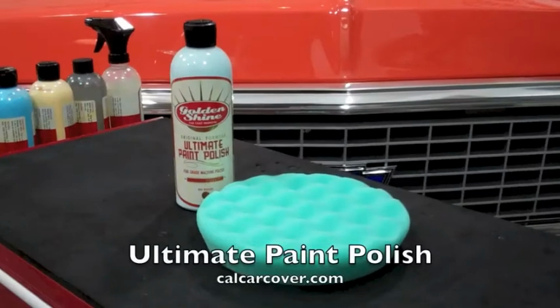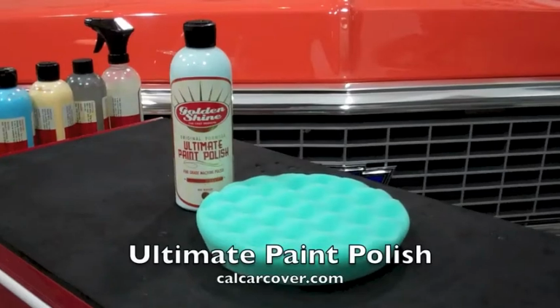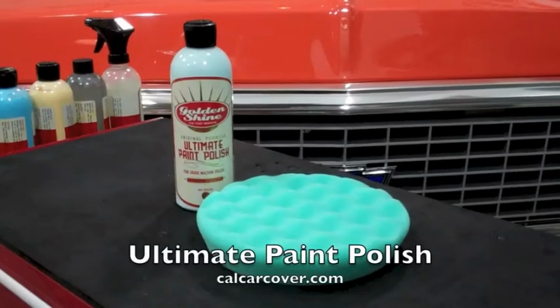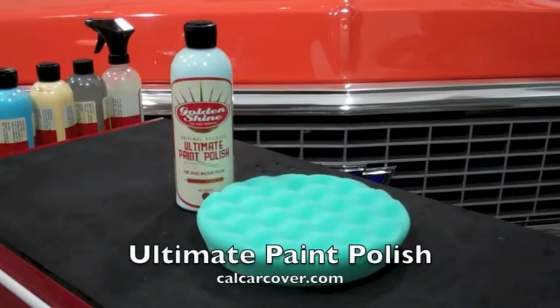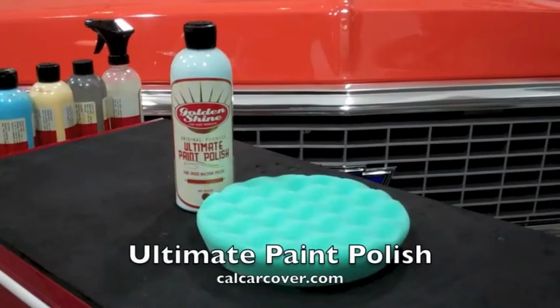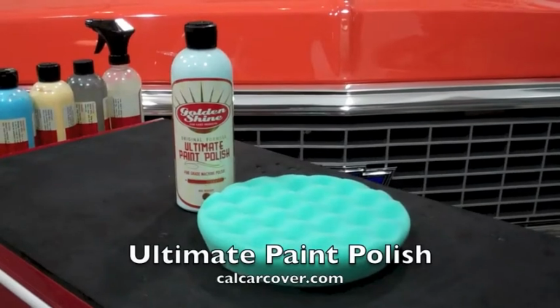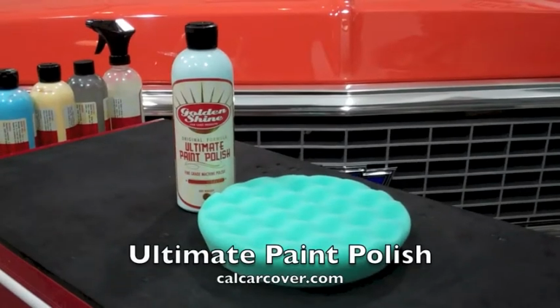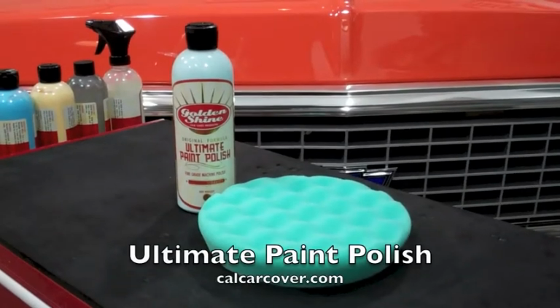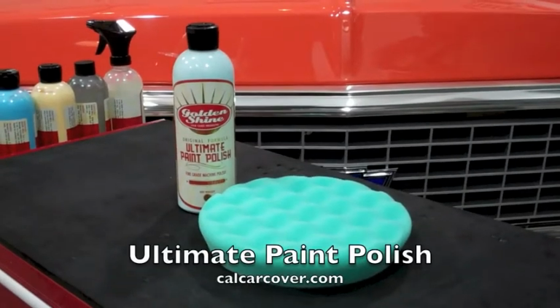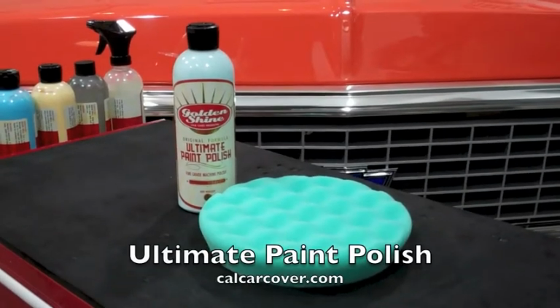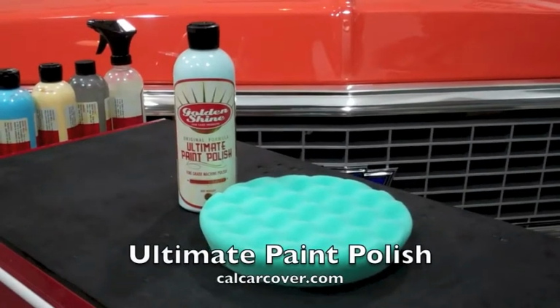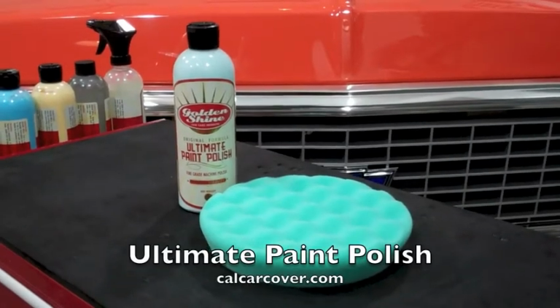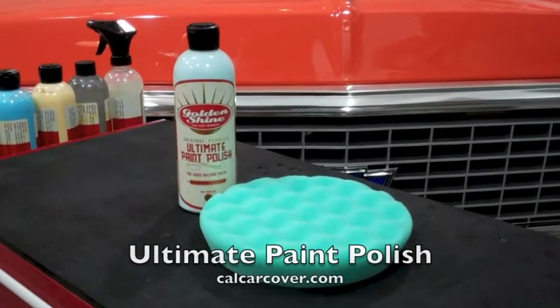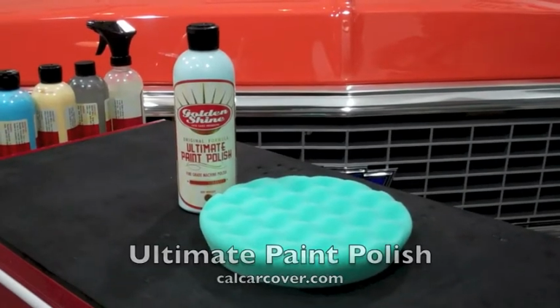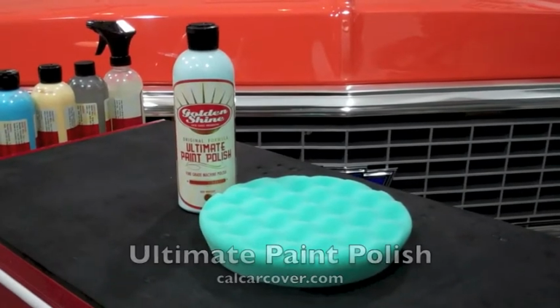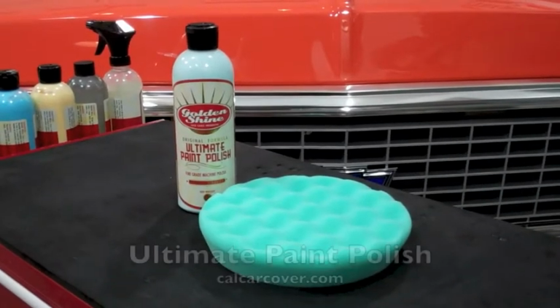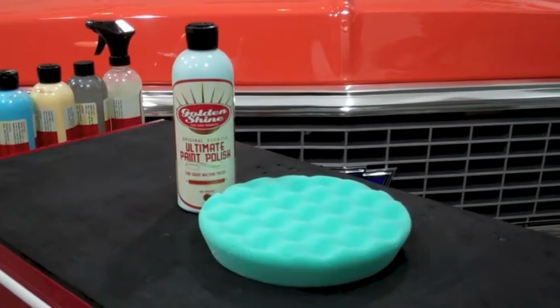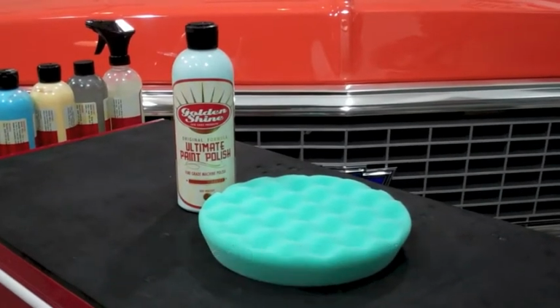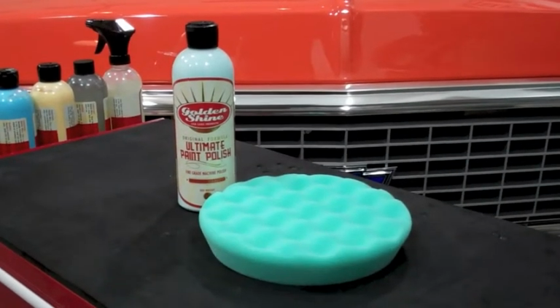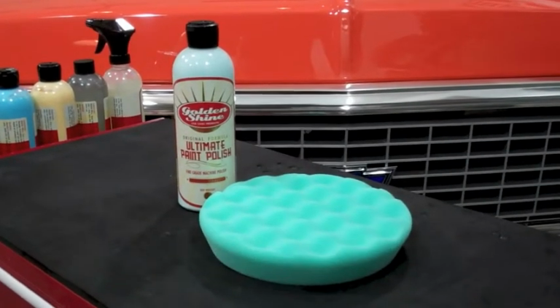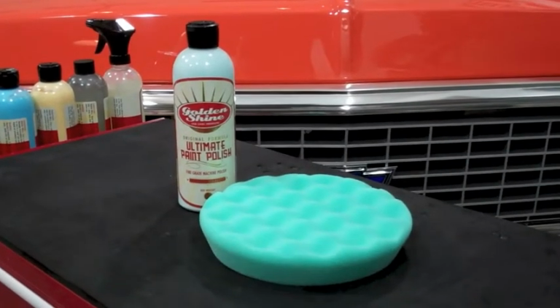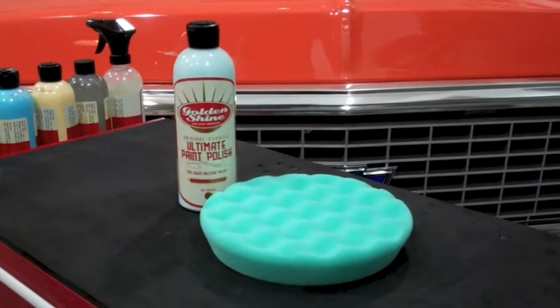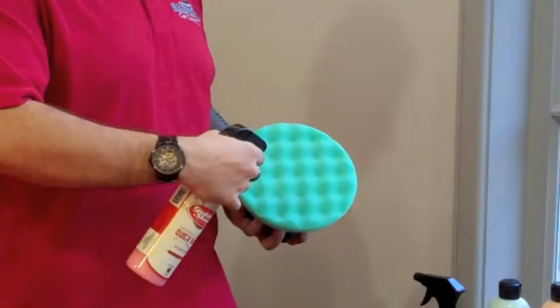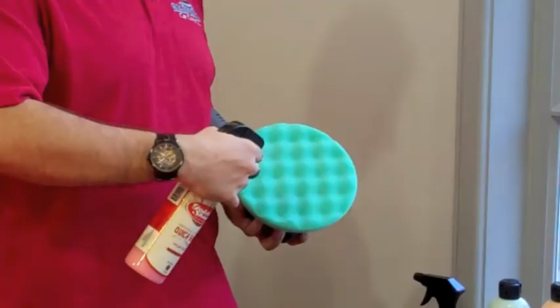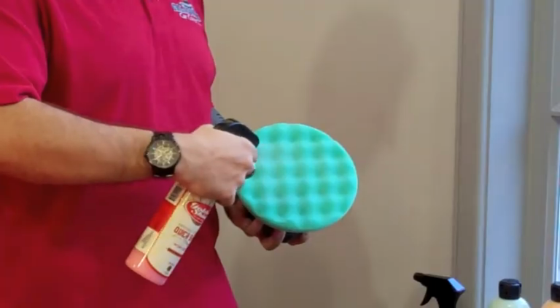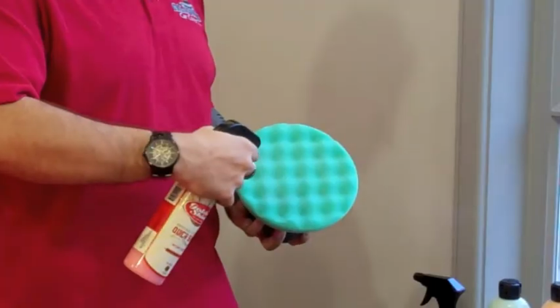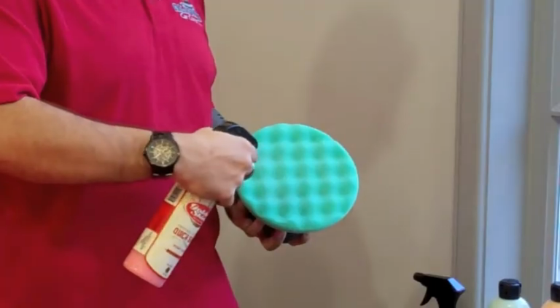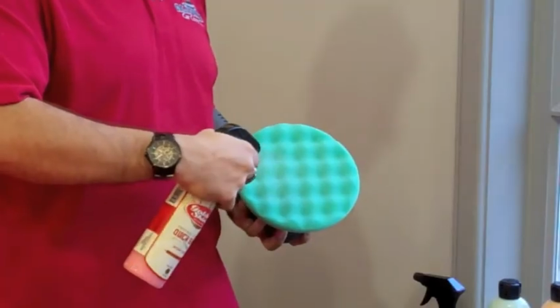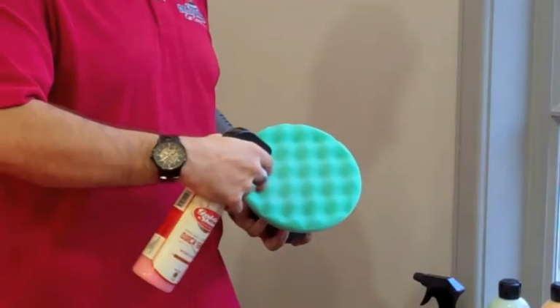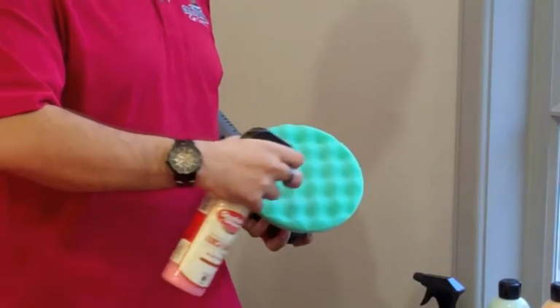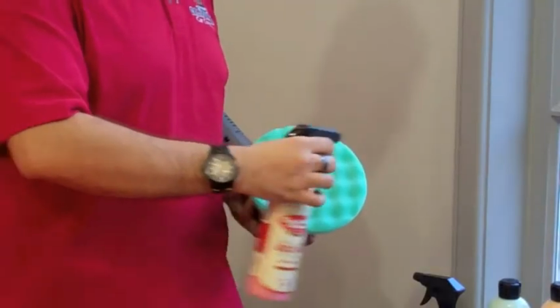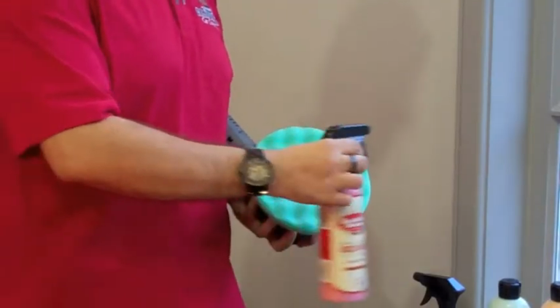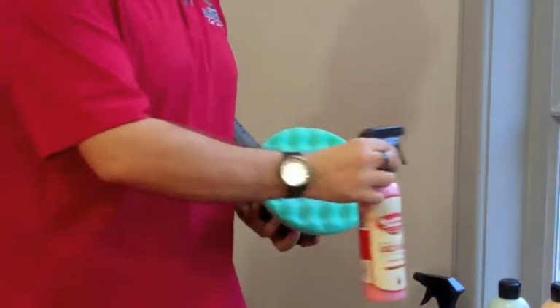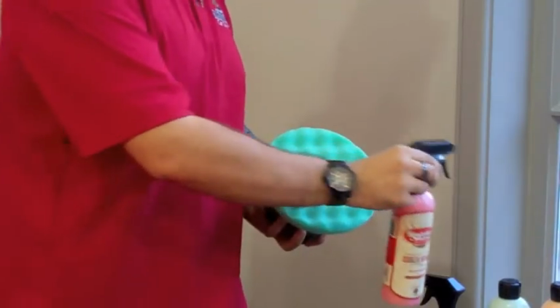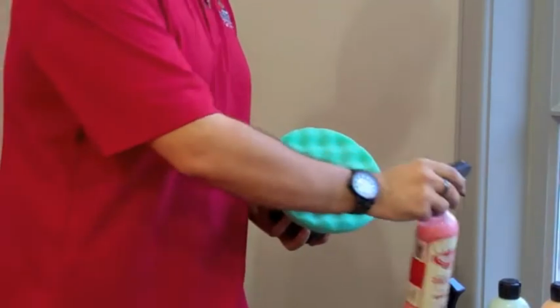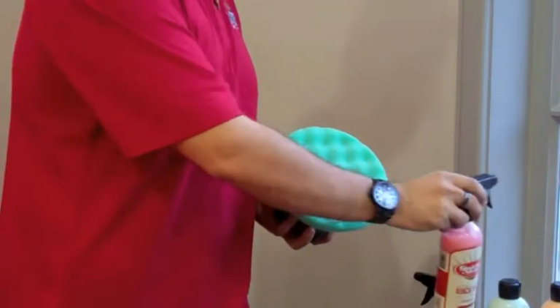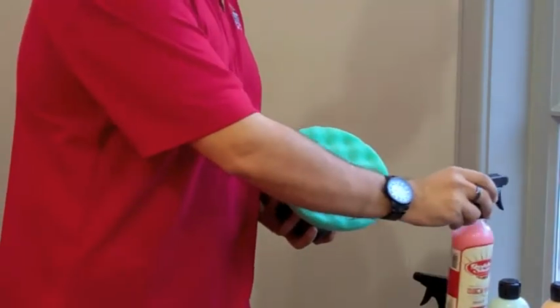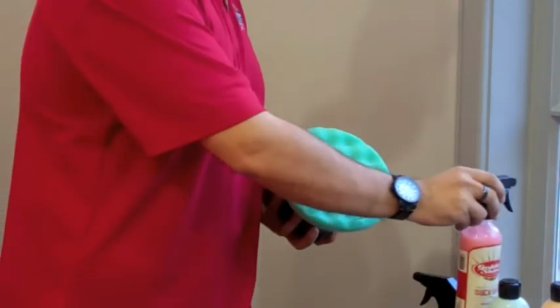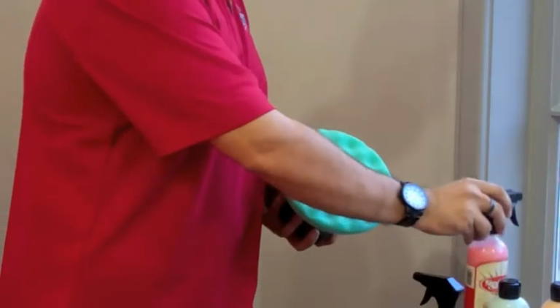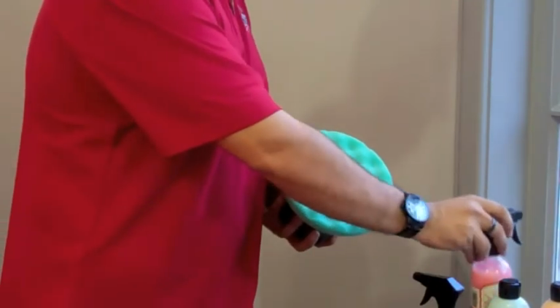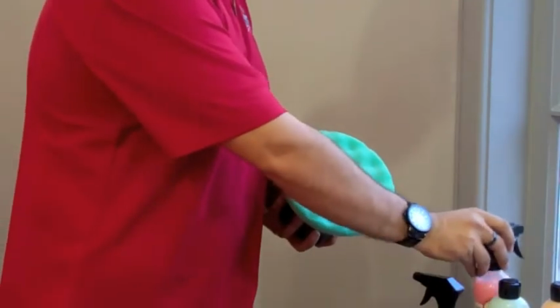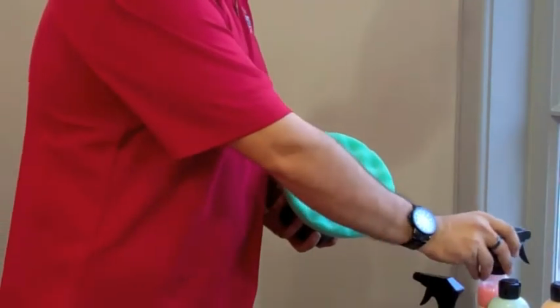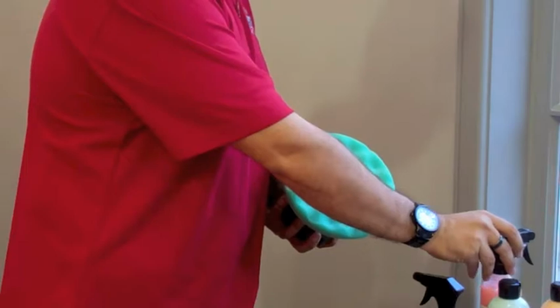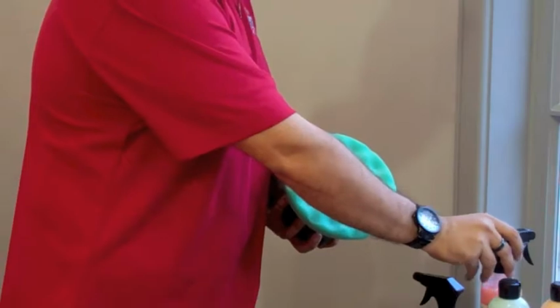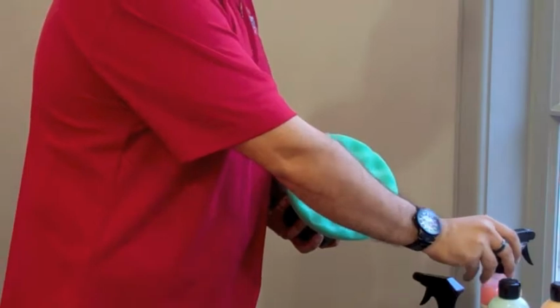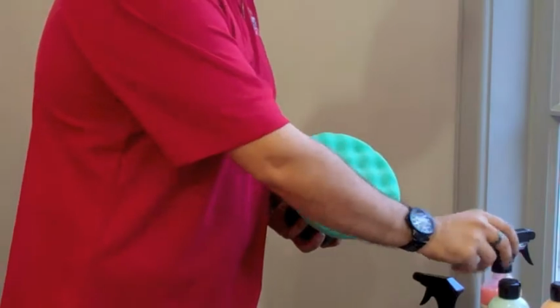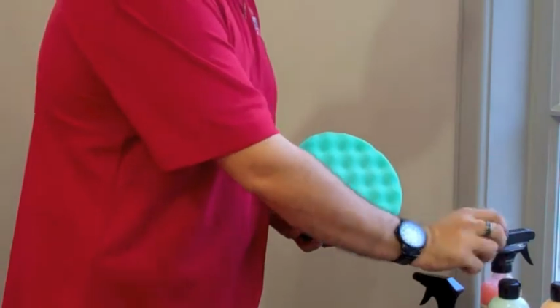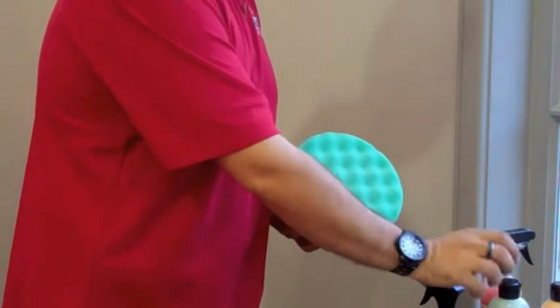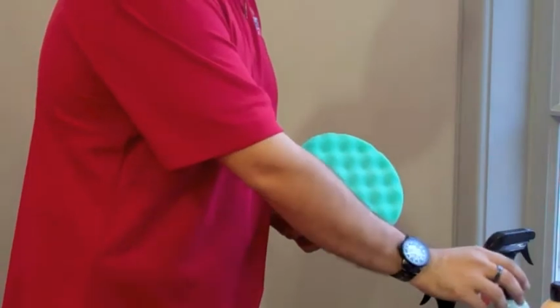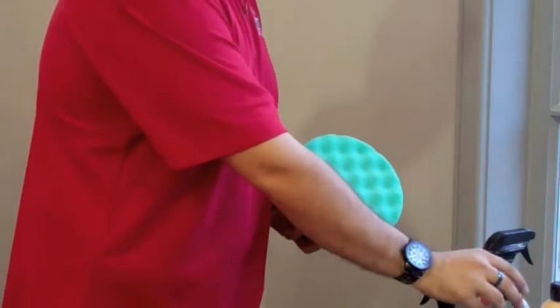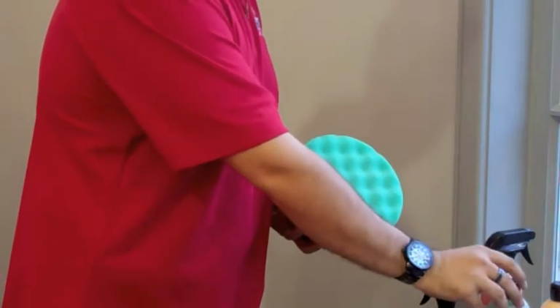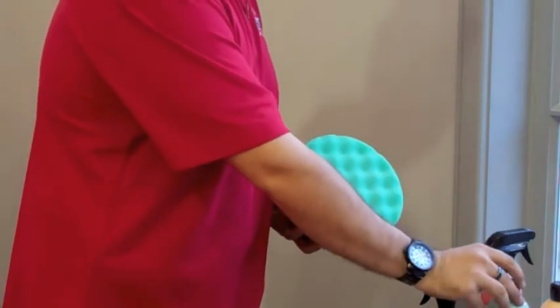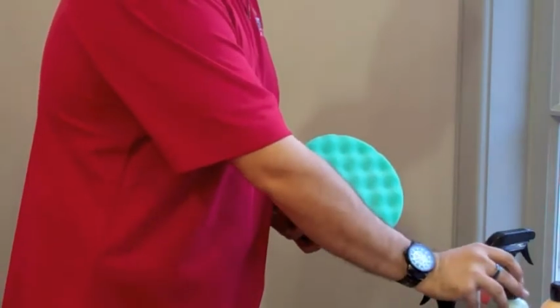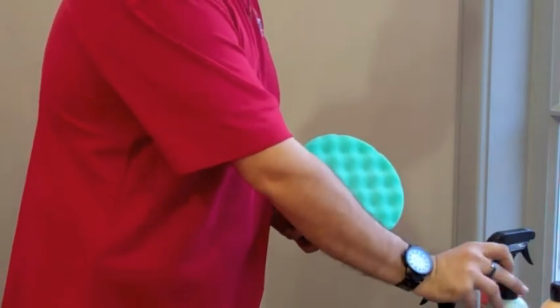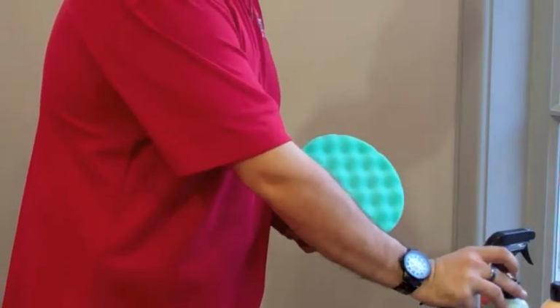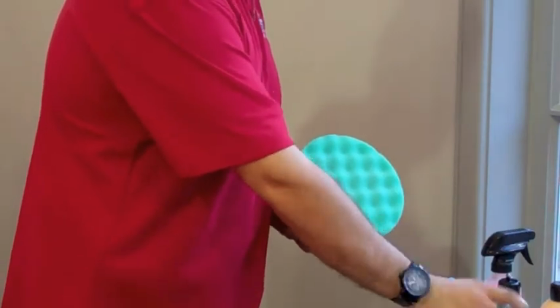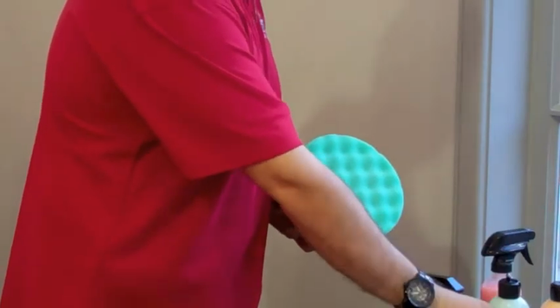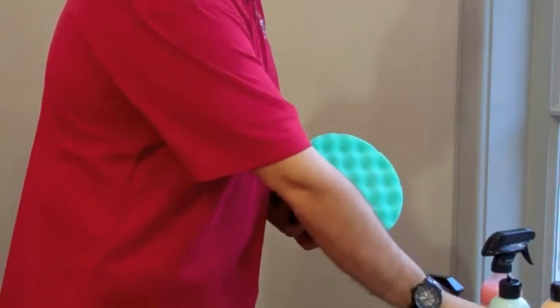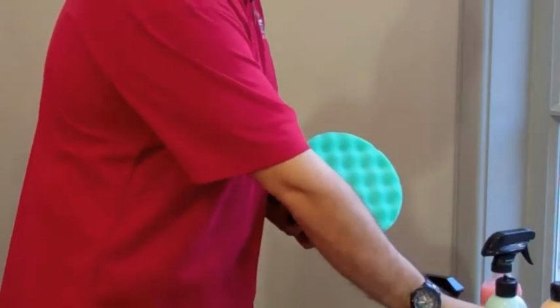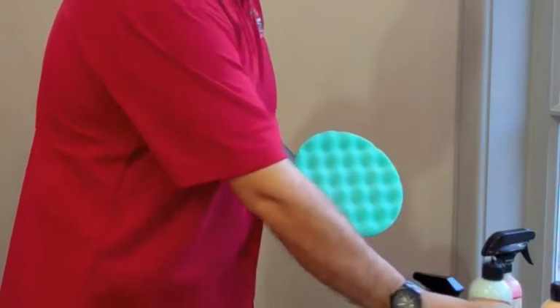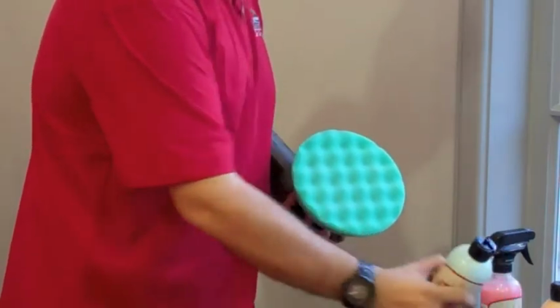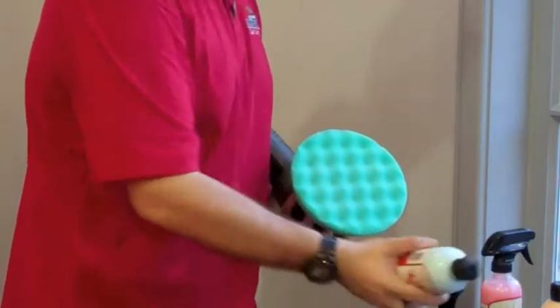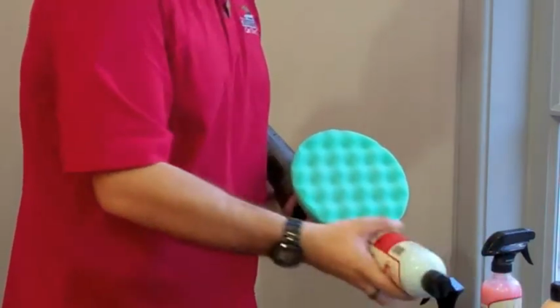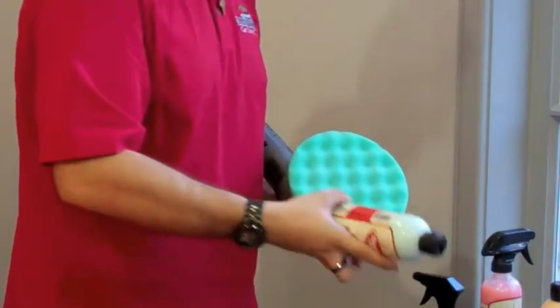Bring out your paint's truest shine with the Goldenshine Ultimate Paint Polish. For best results, use in conjunction with a random orbital polisher.